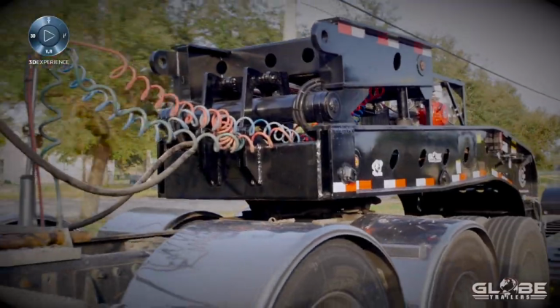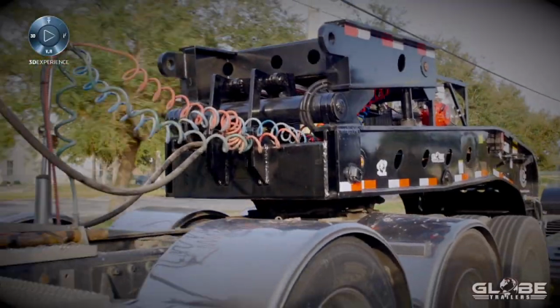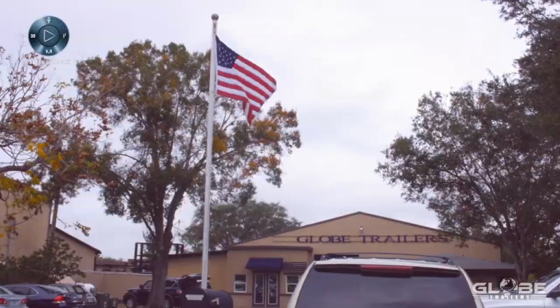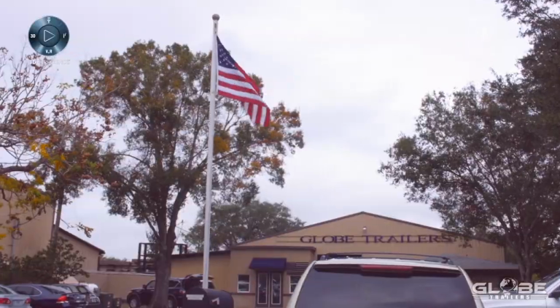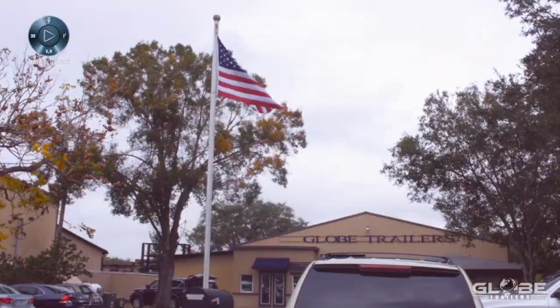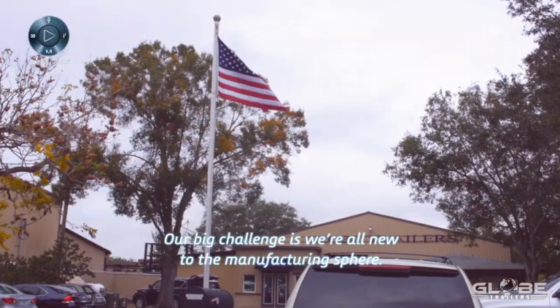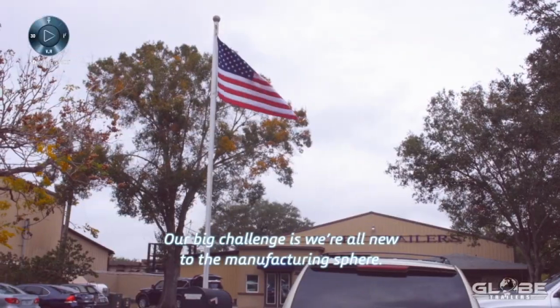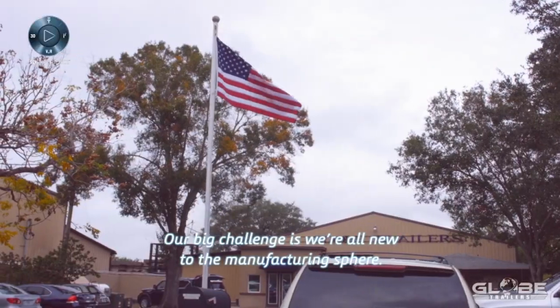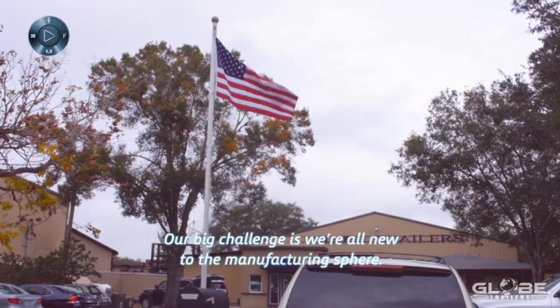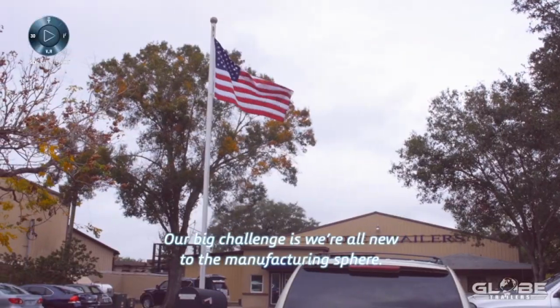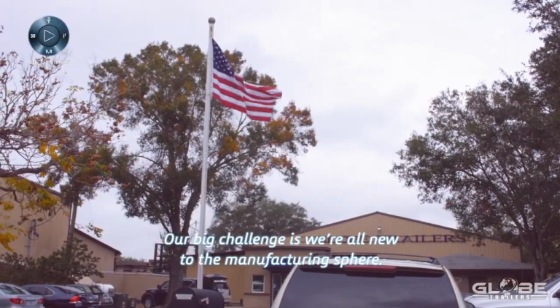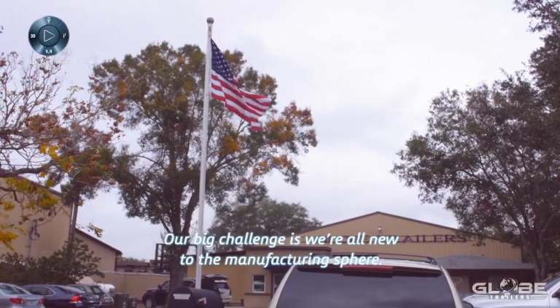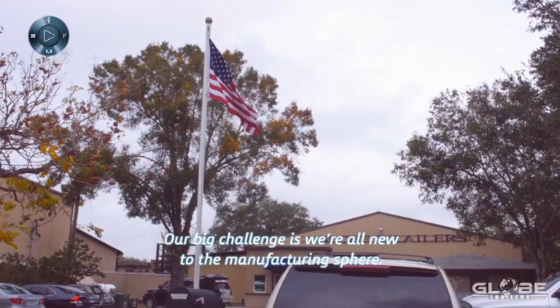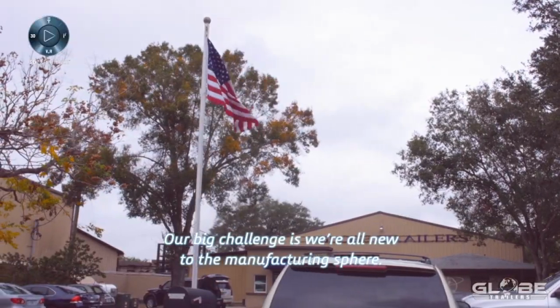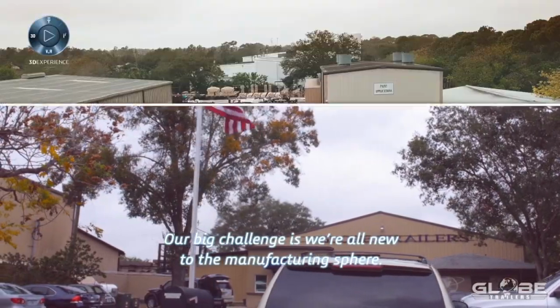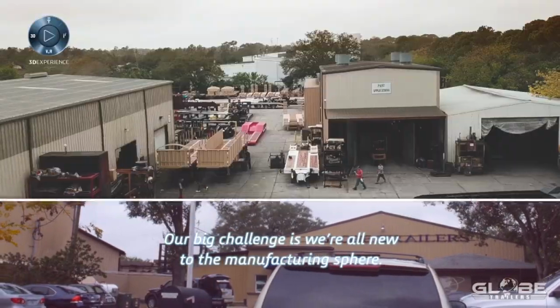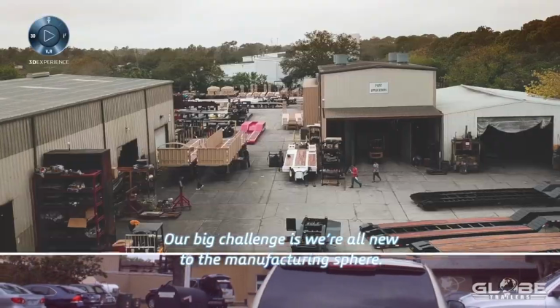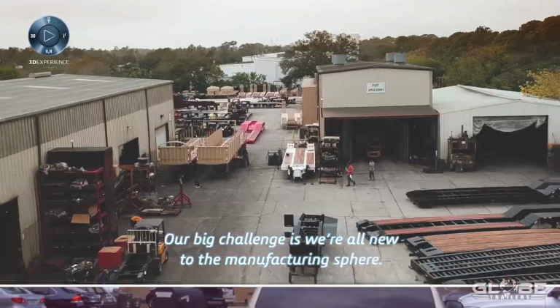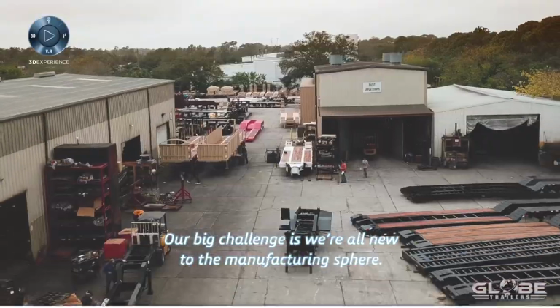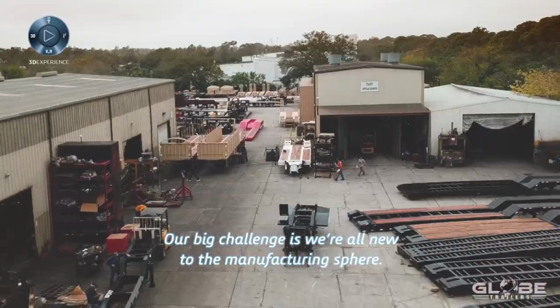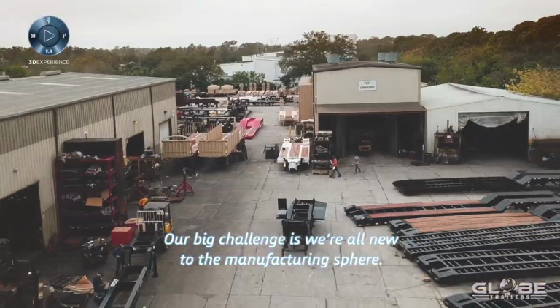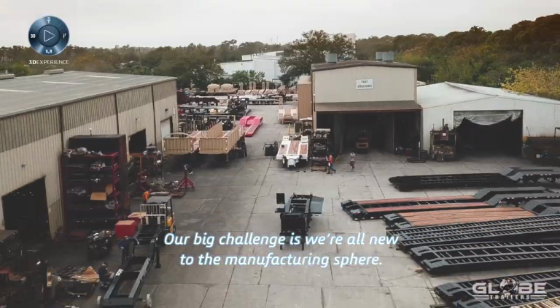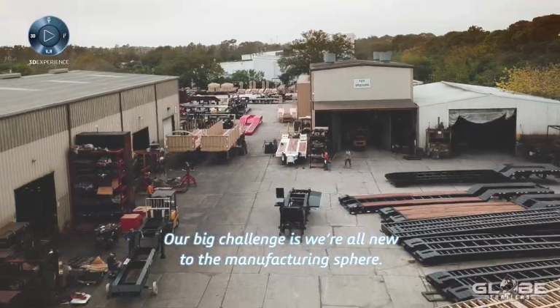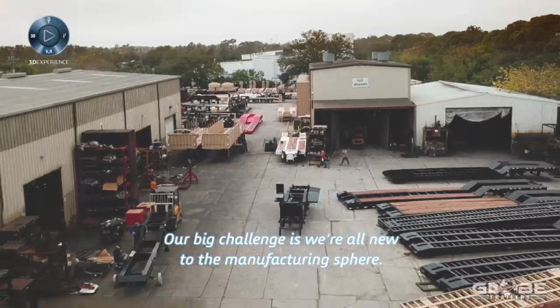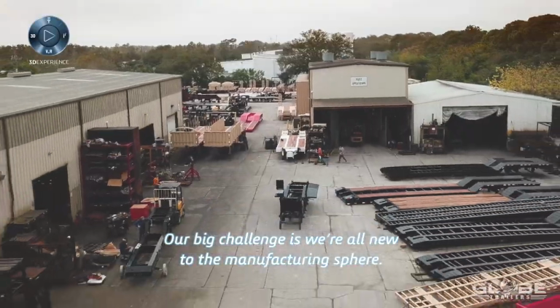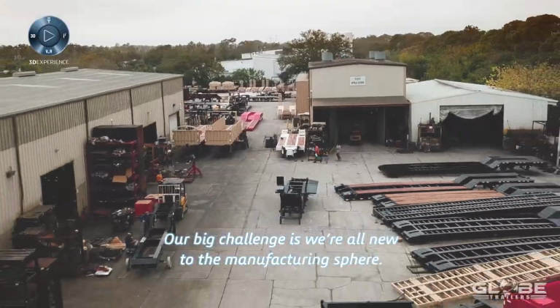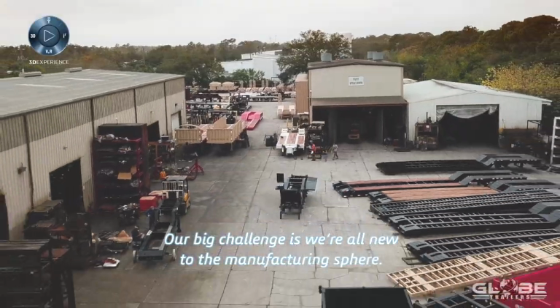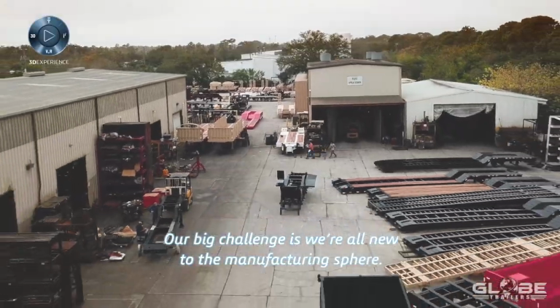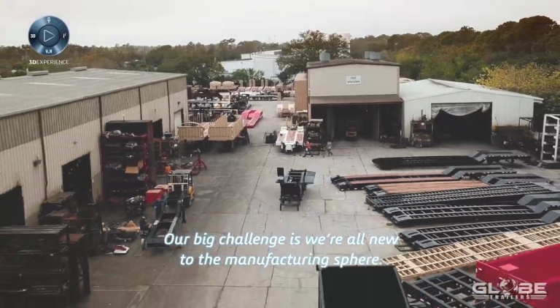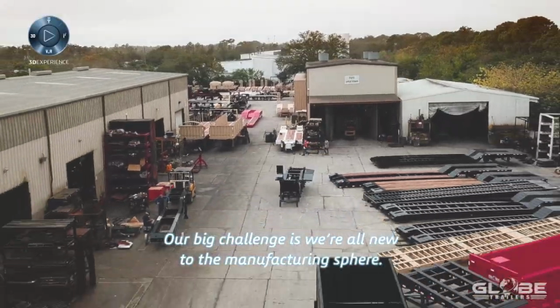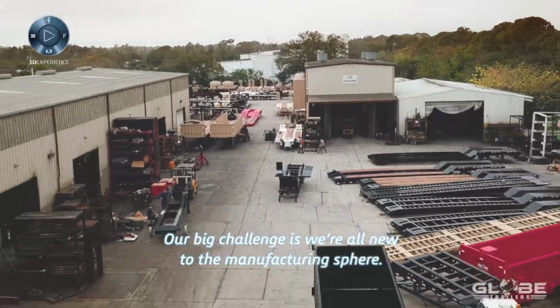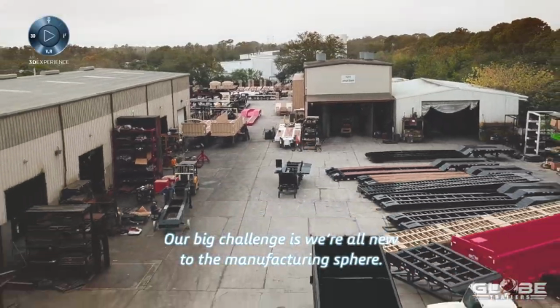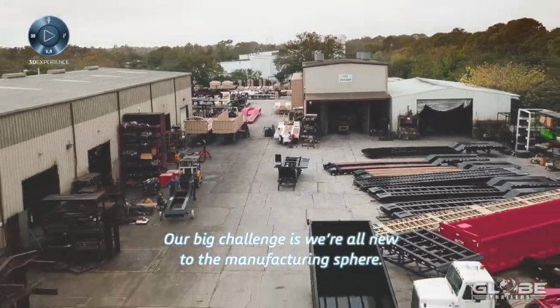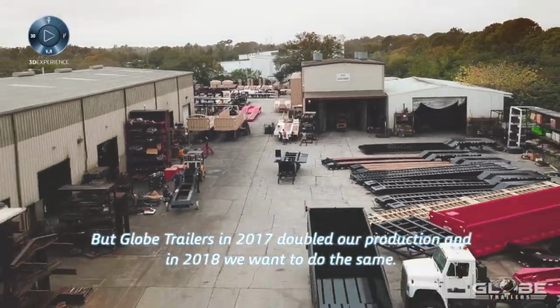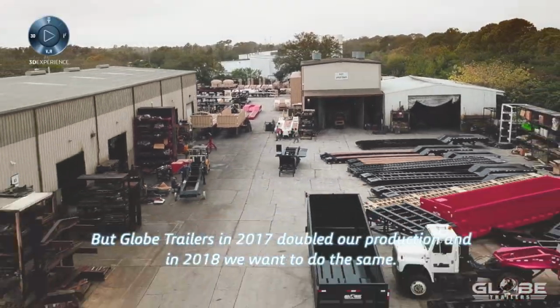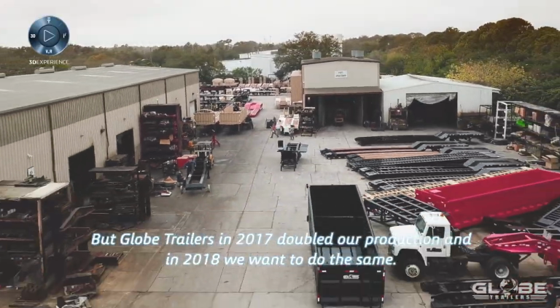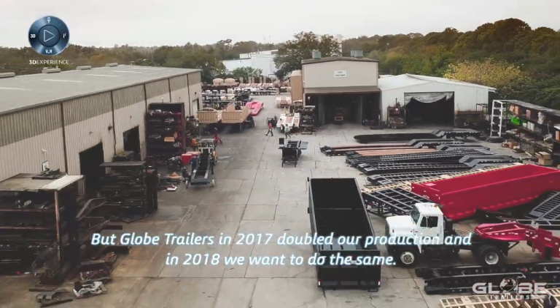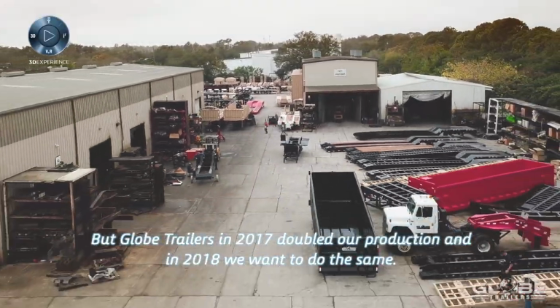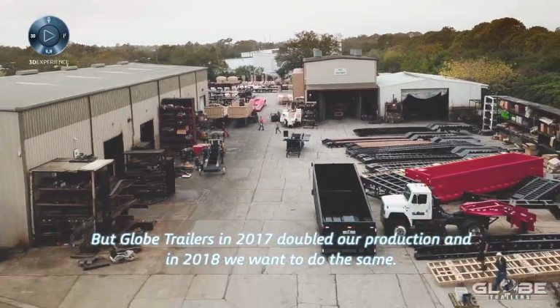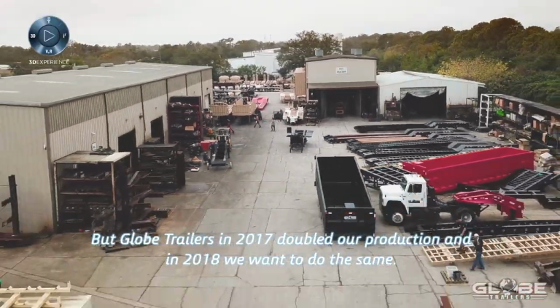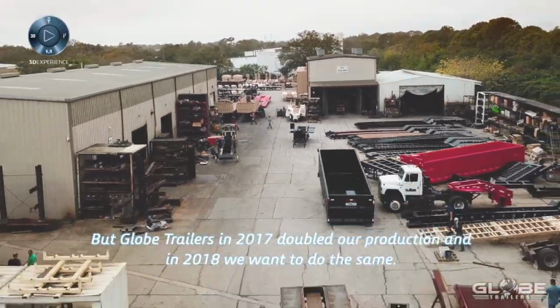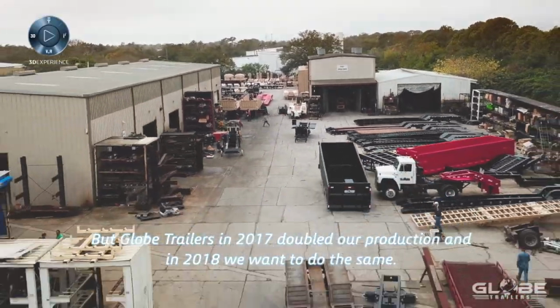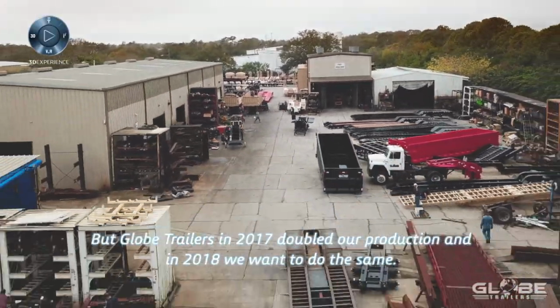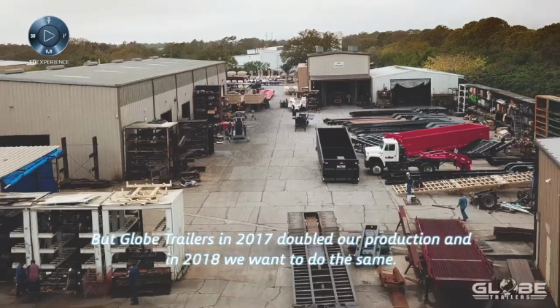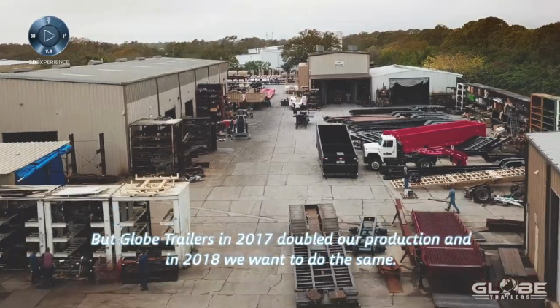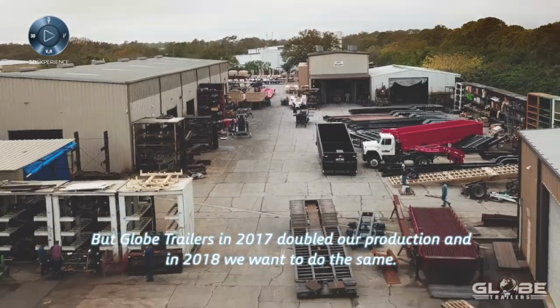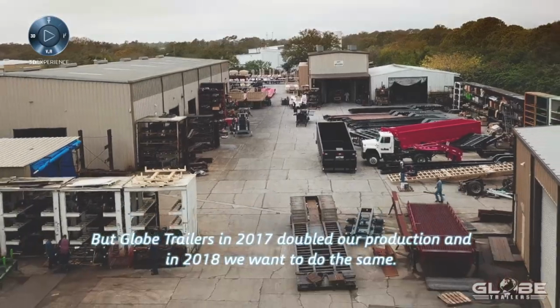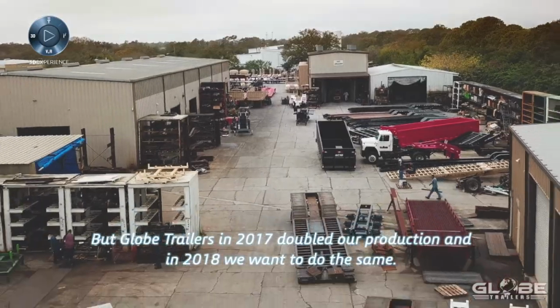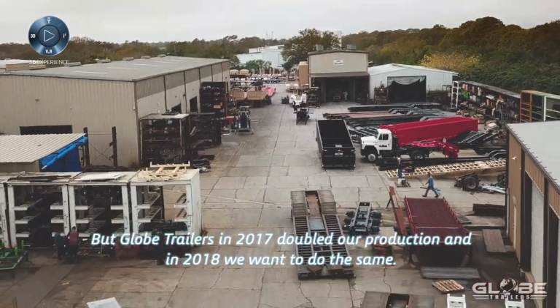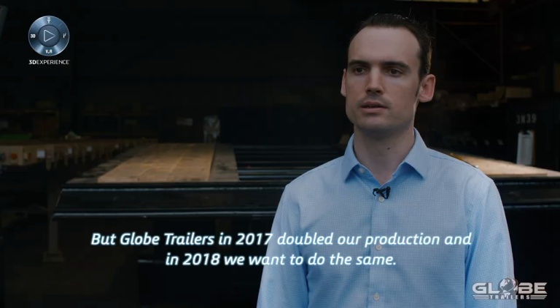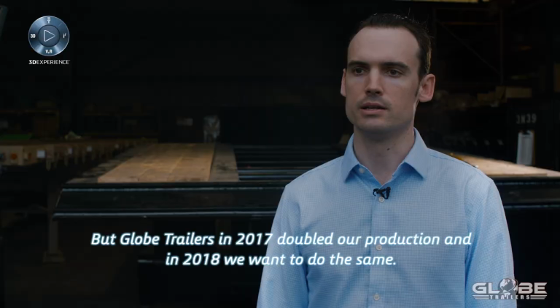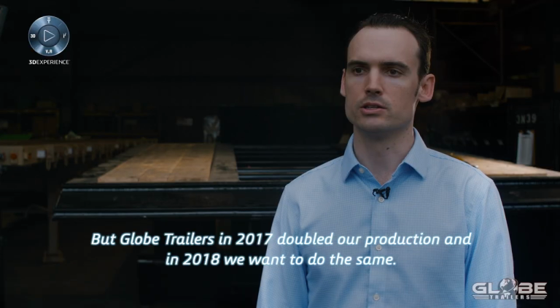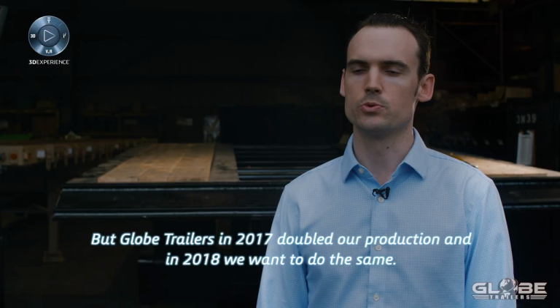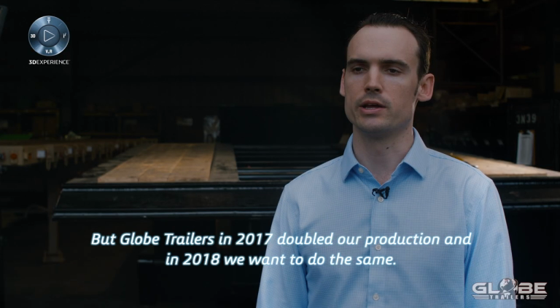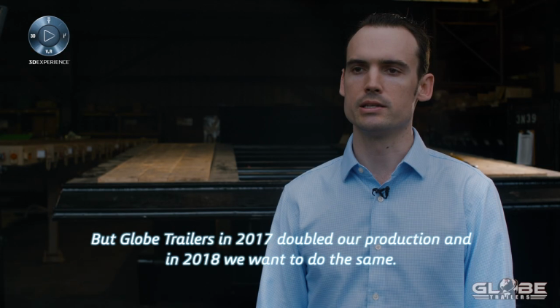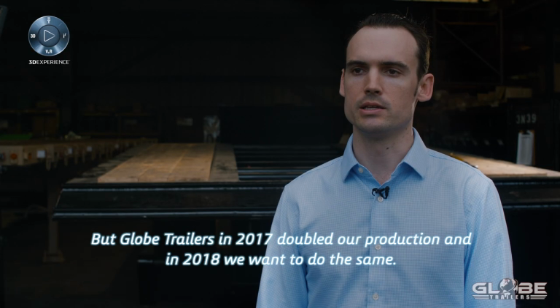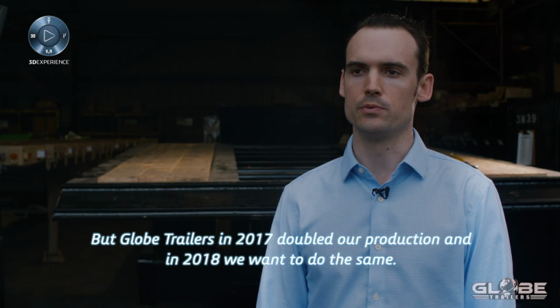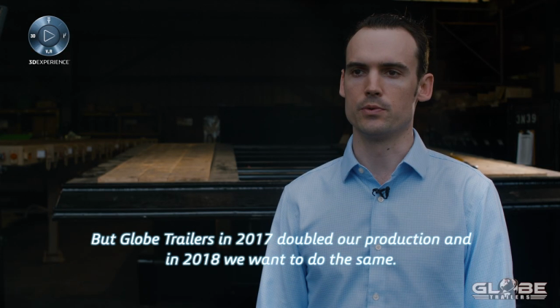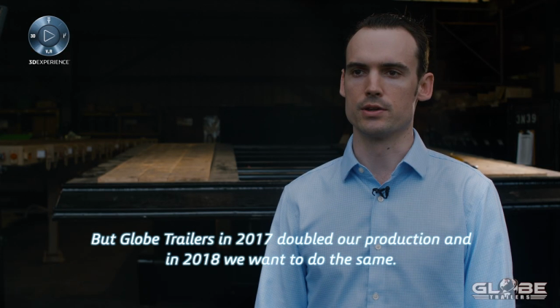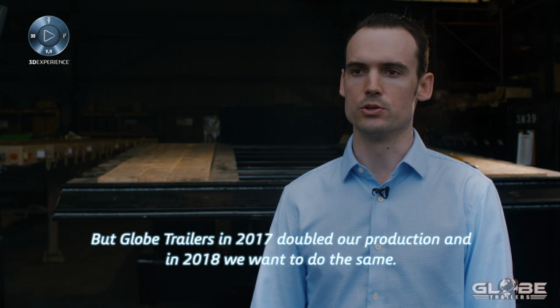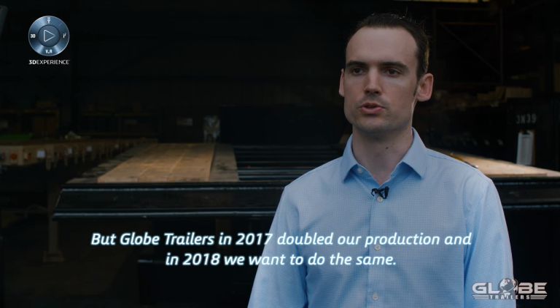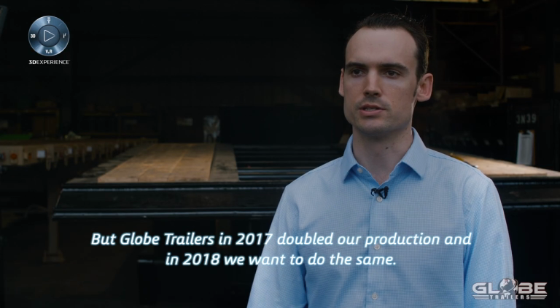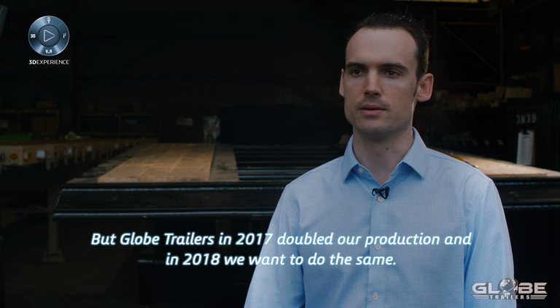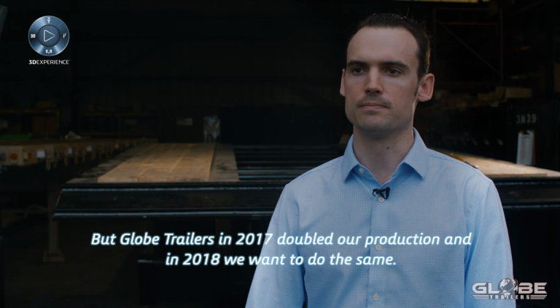Our big challenges were all new to the manufacturing sphere. In 2017 we doubled our production, and in 2018 we want to do the same.